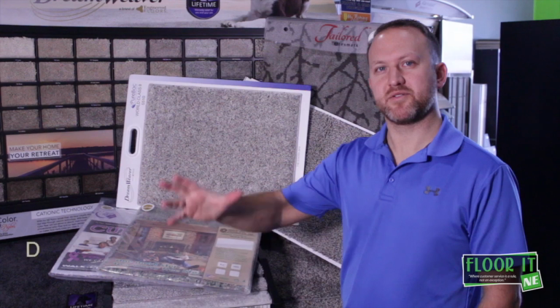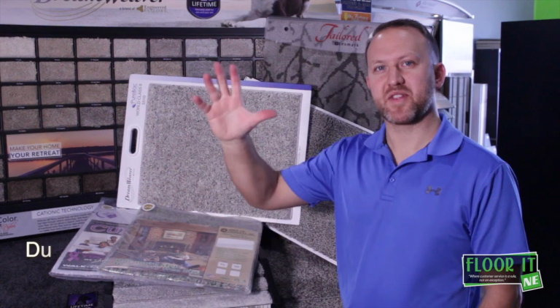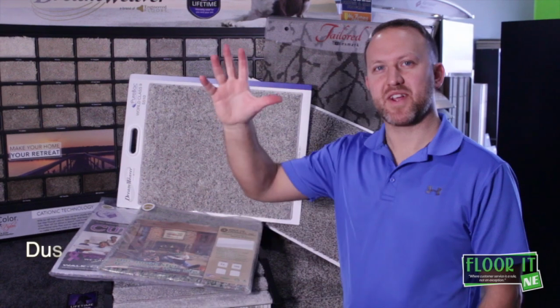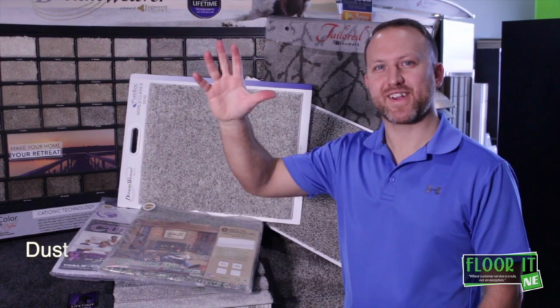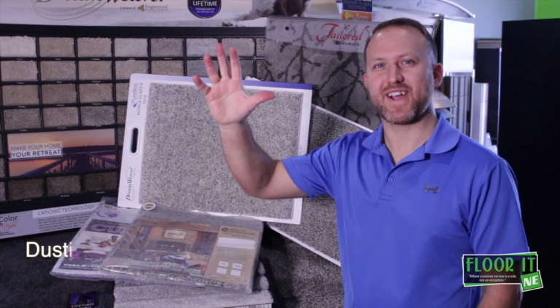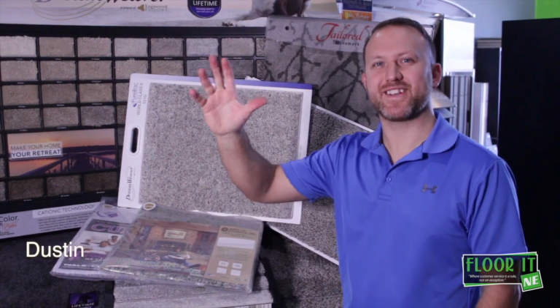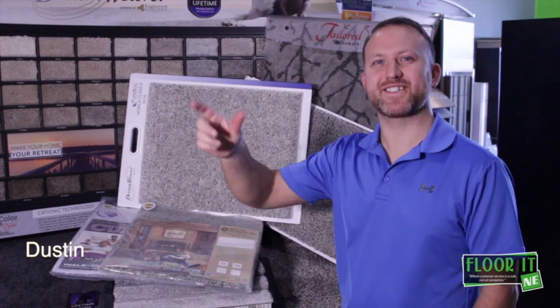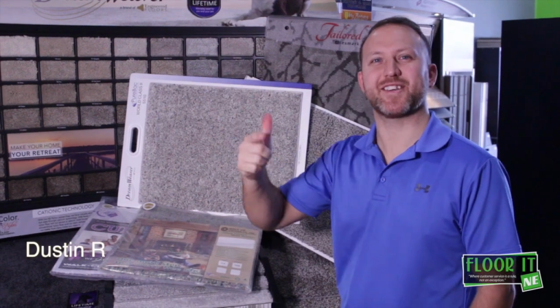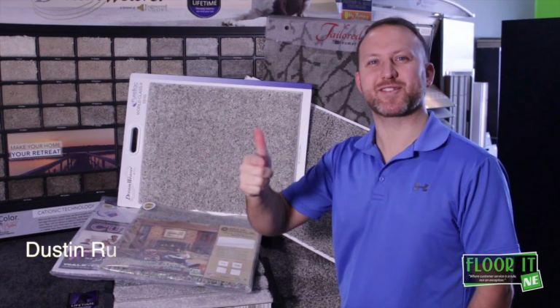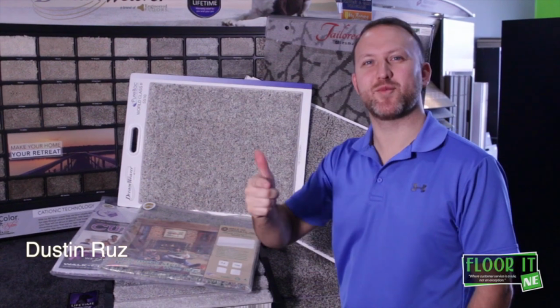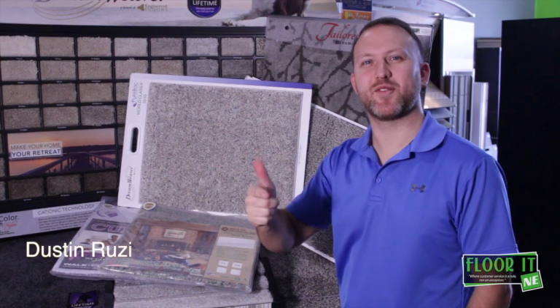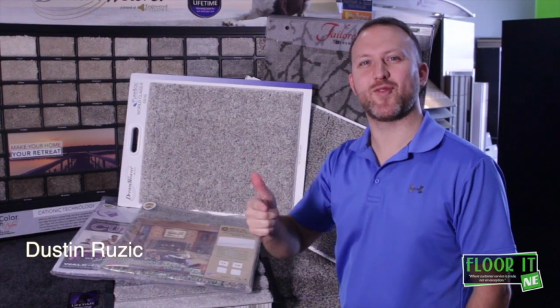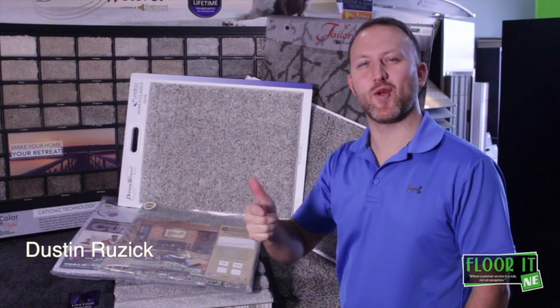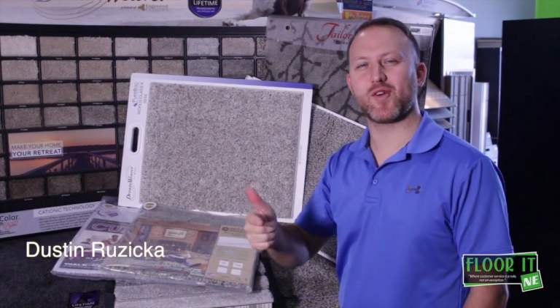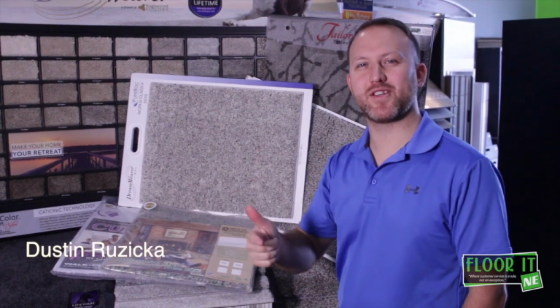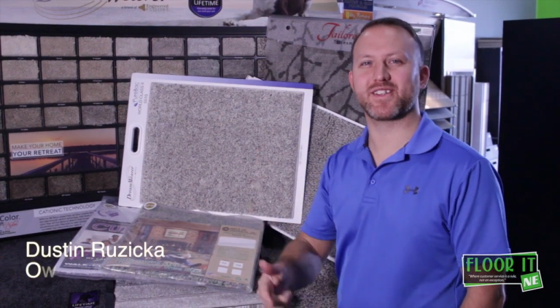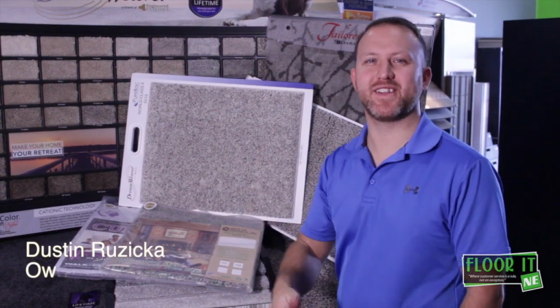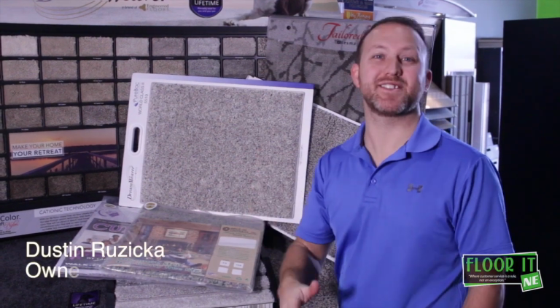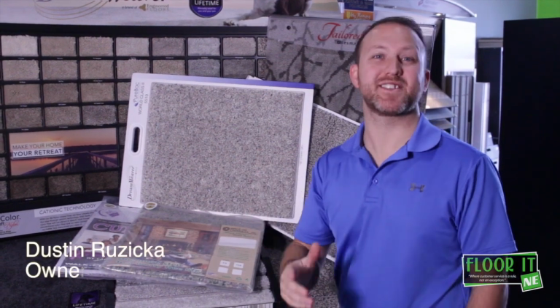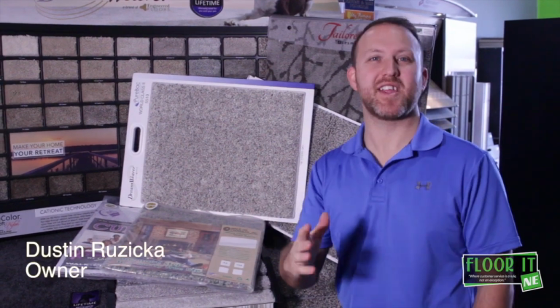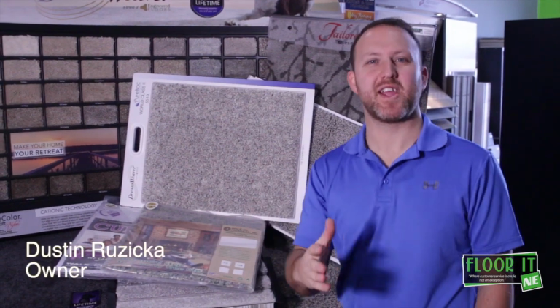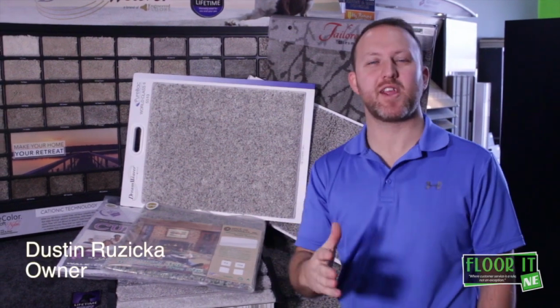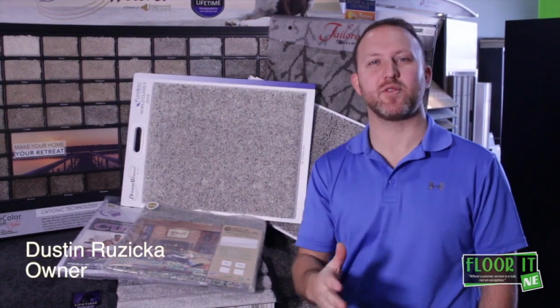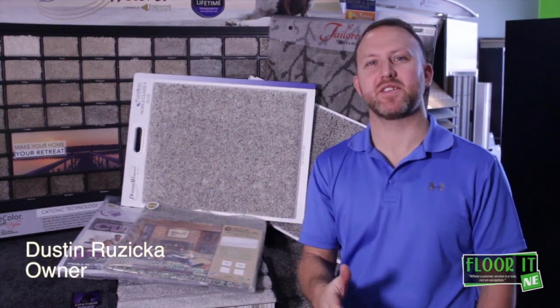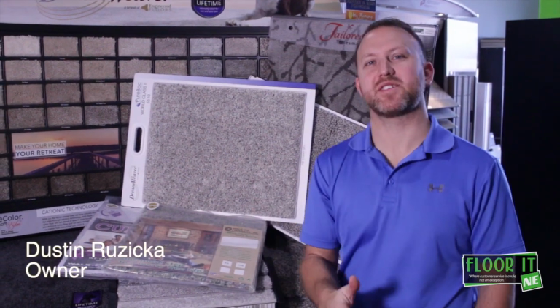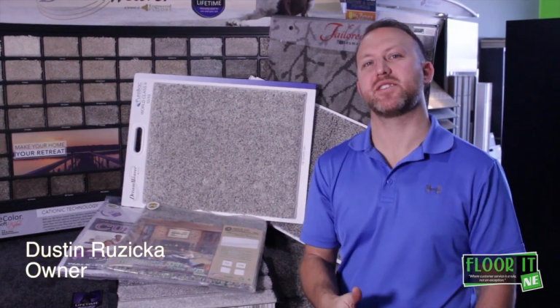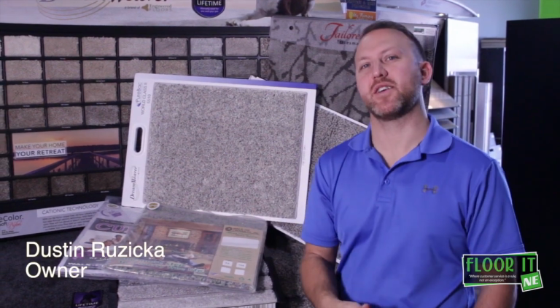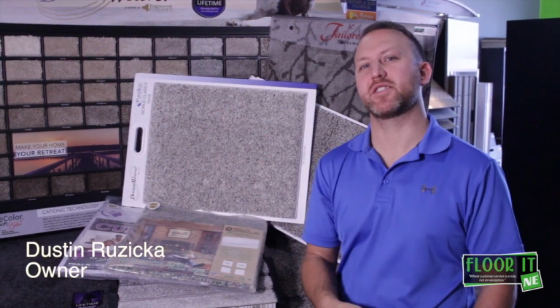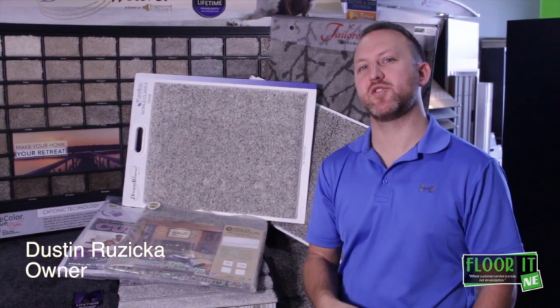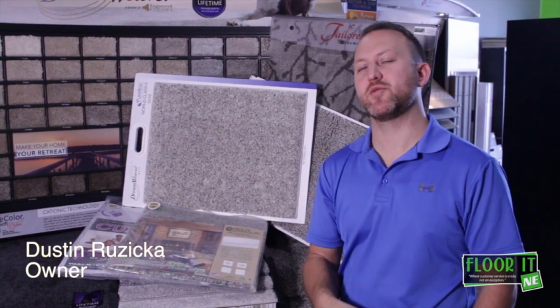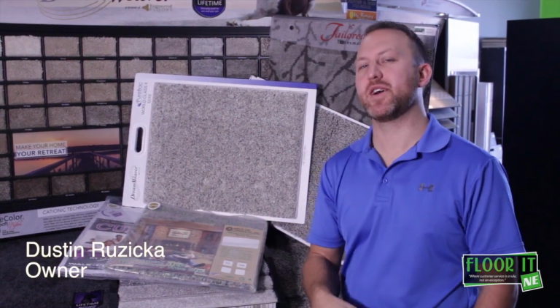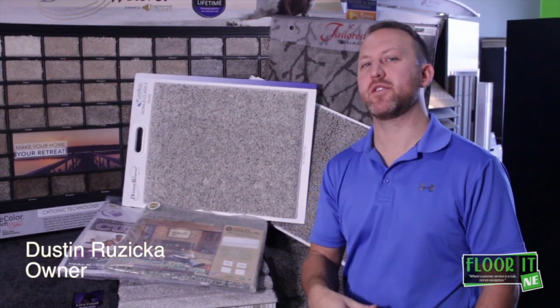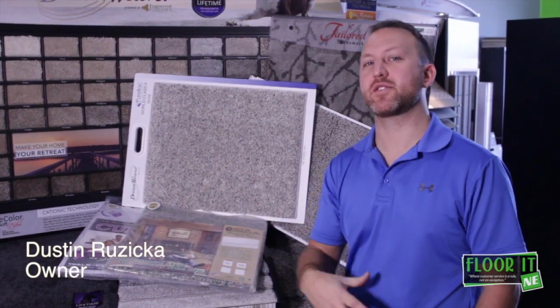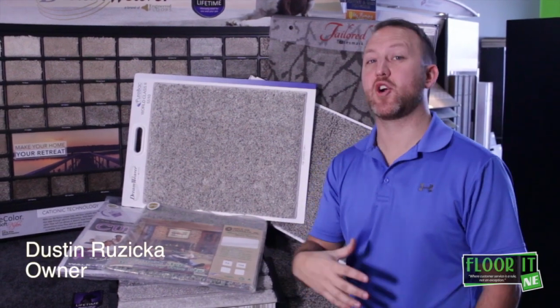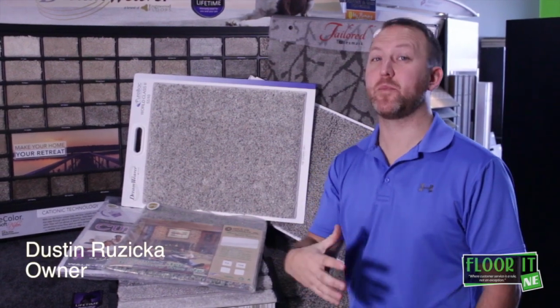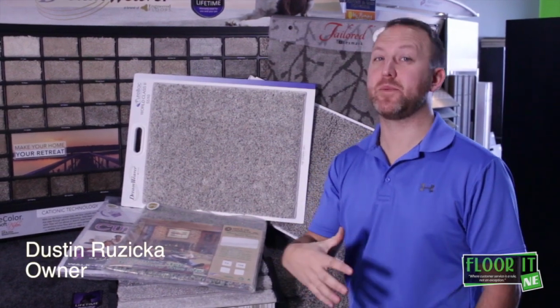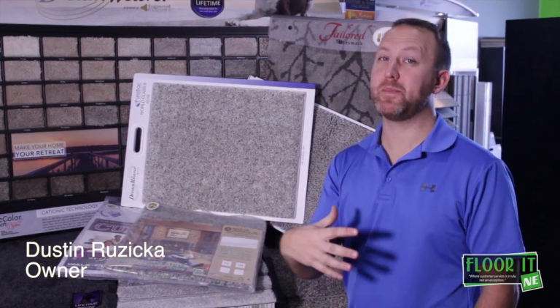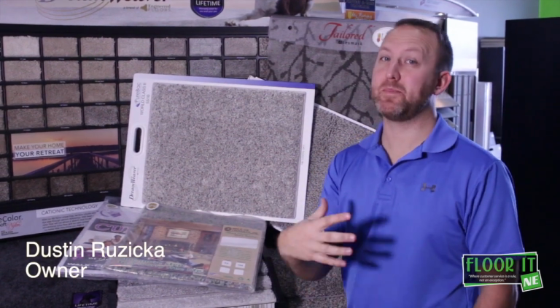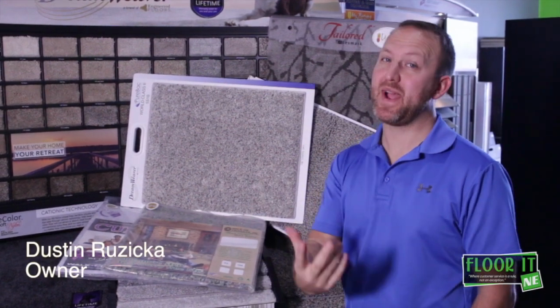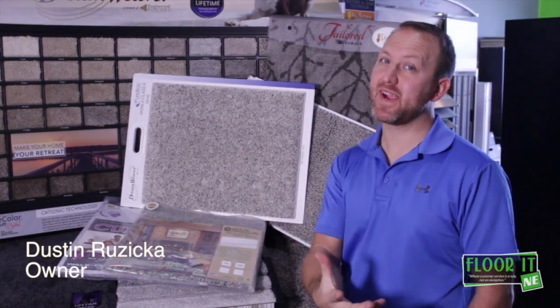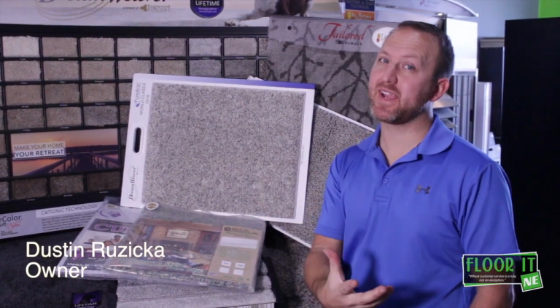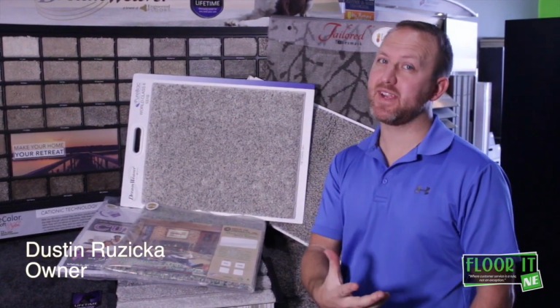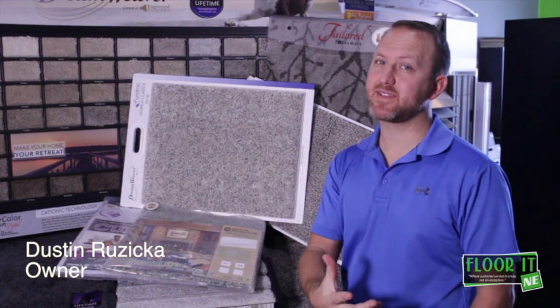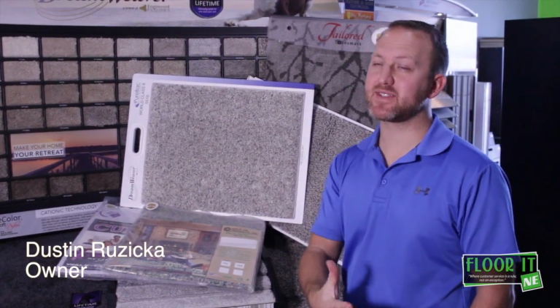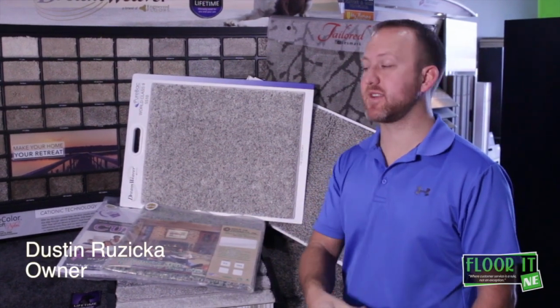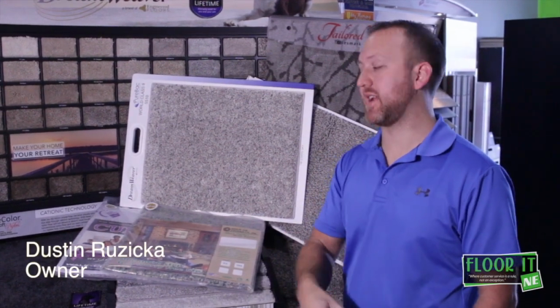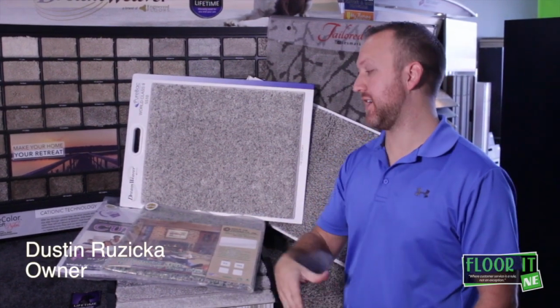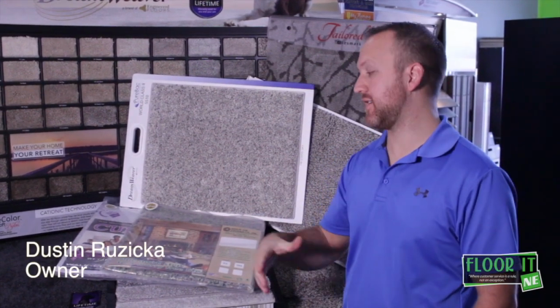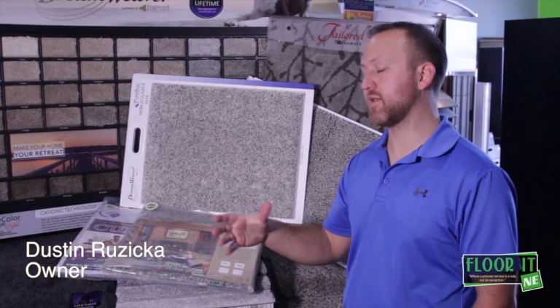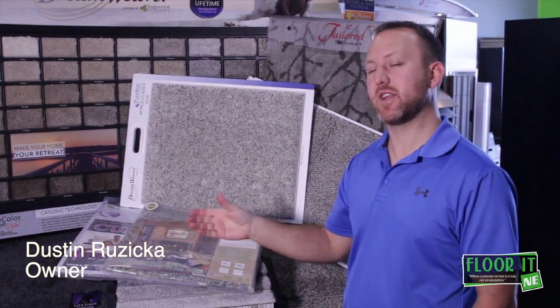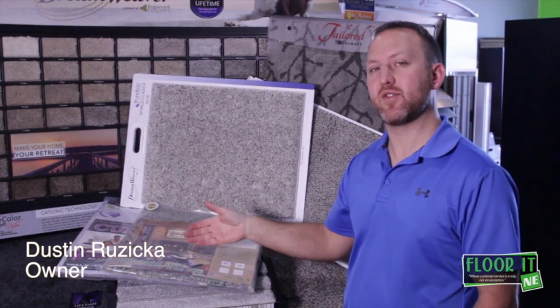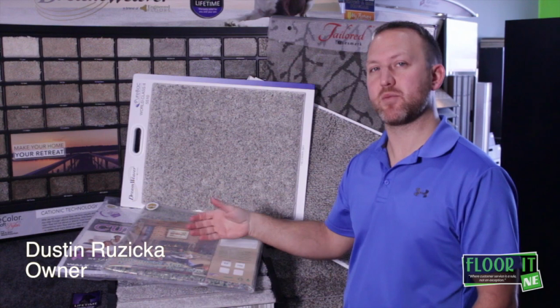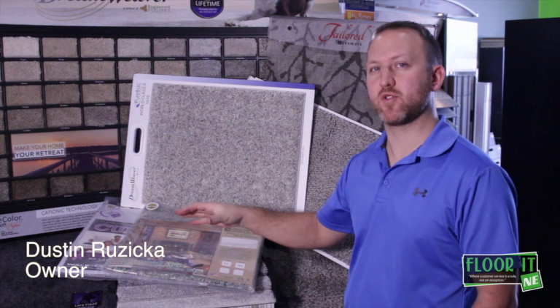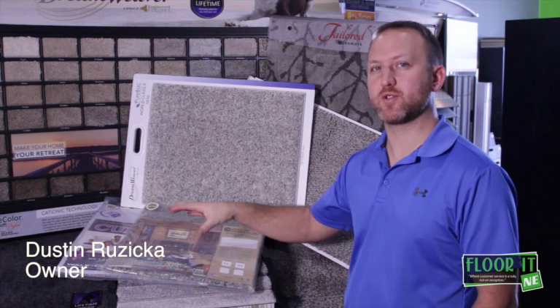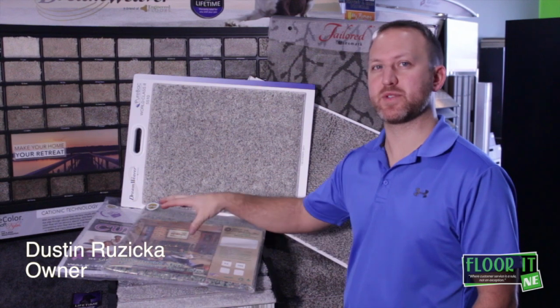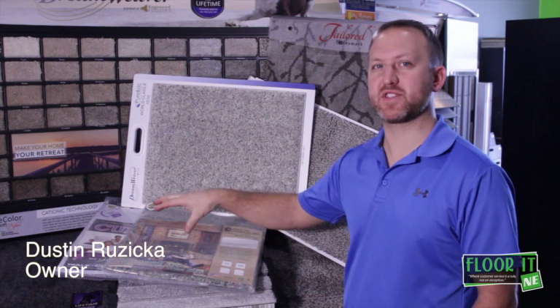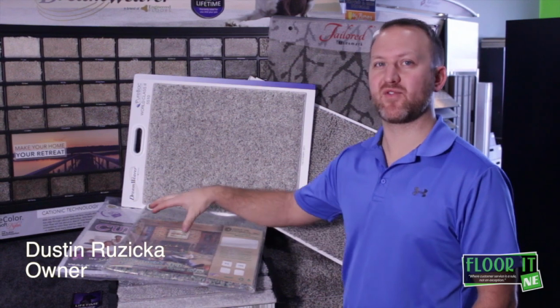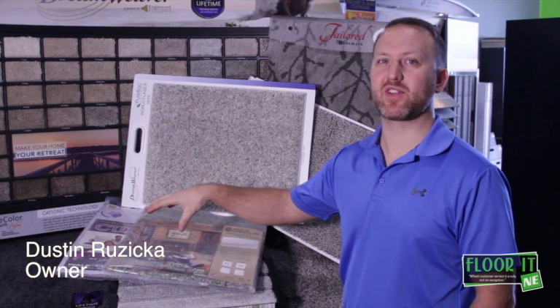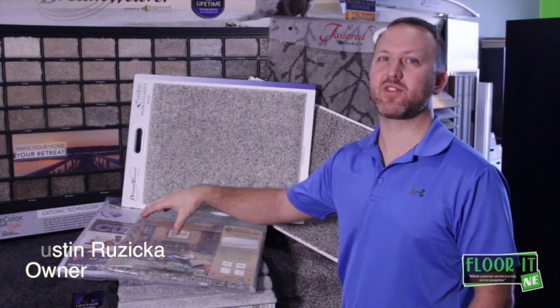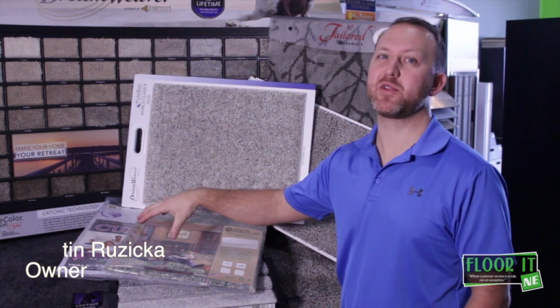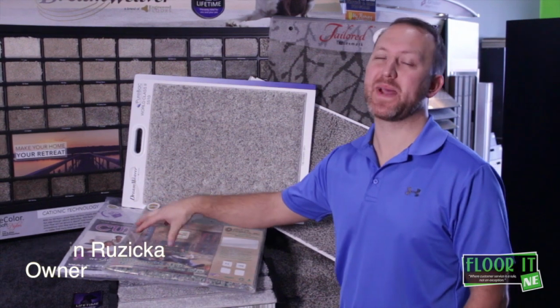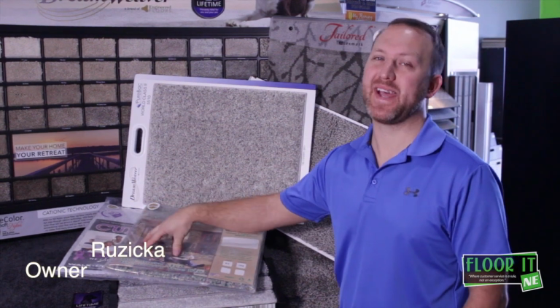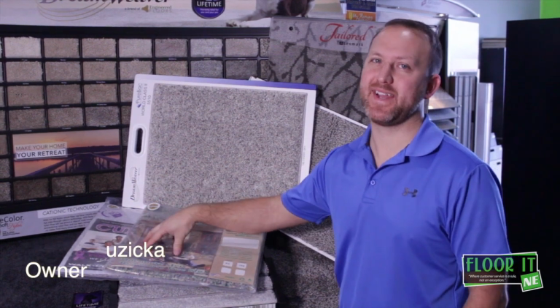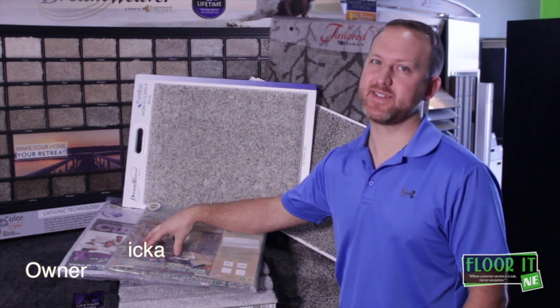Hi guys, Dustin with Floor-It, and today I wanted to talk to you about carpet backings and, more specifically, pads.